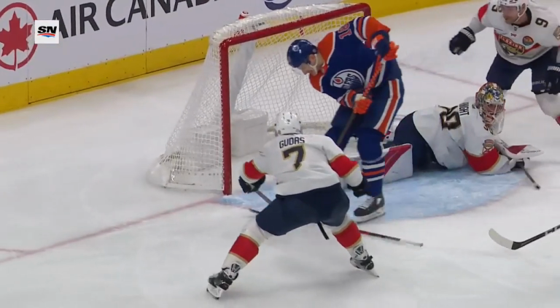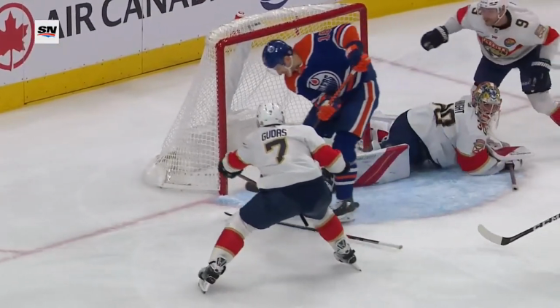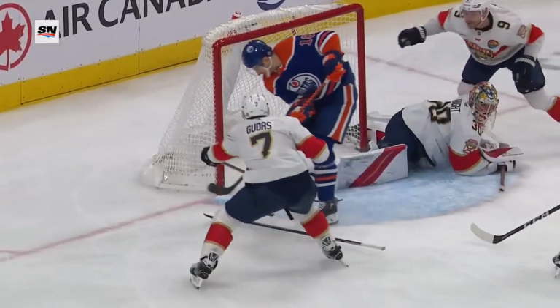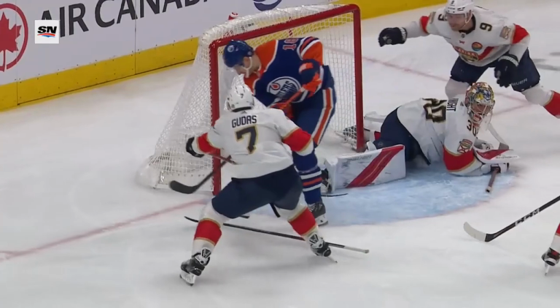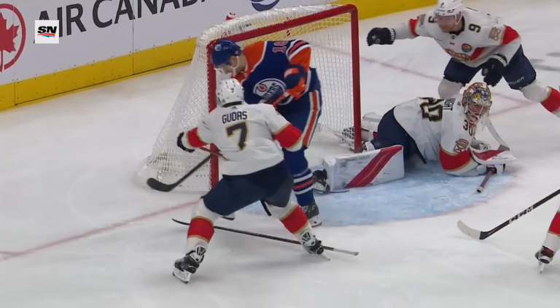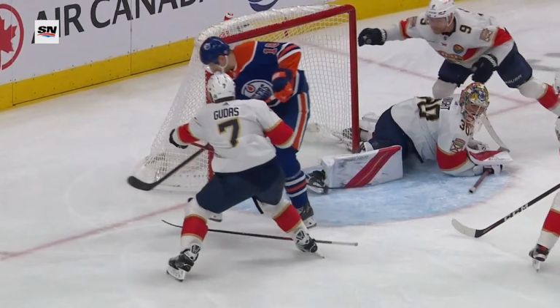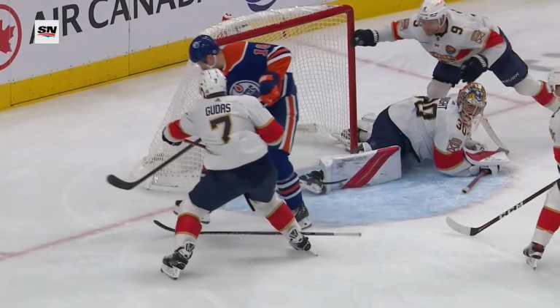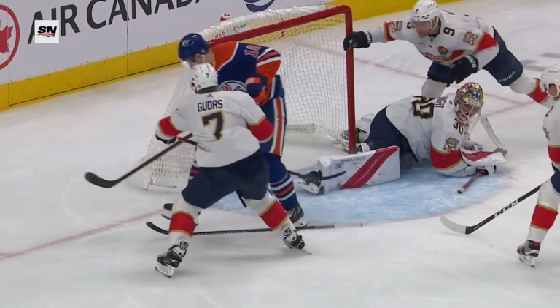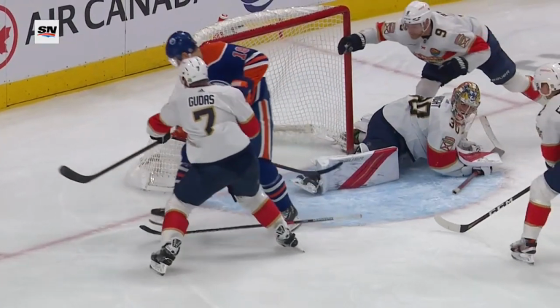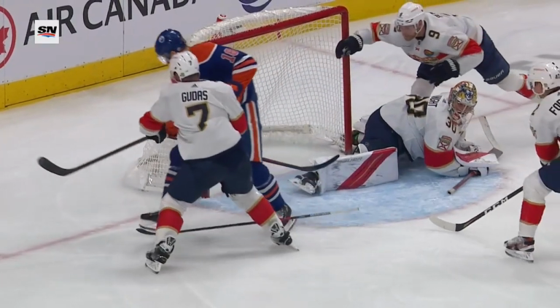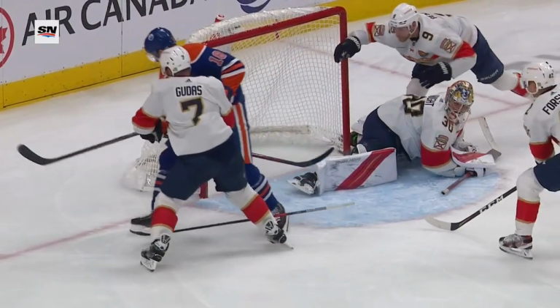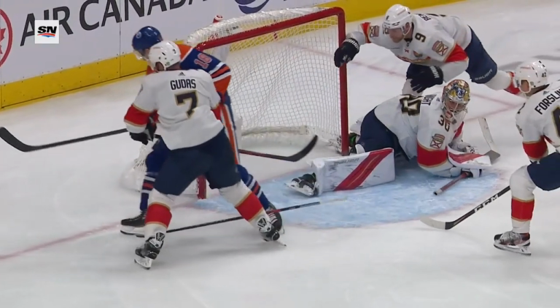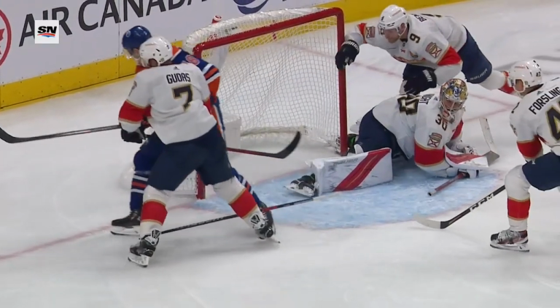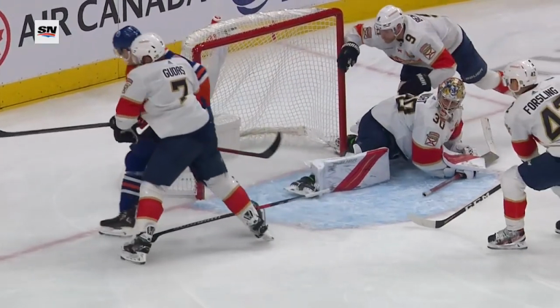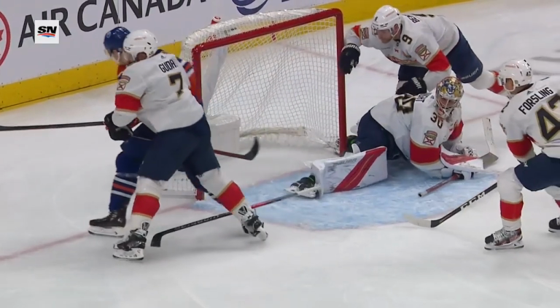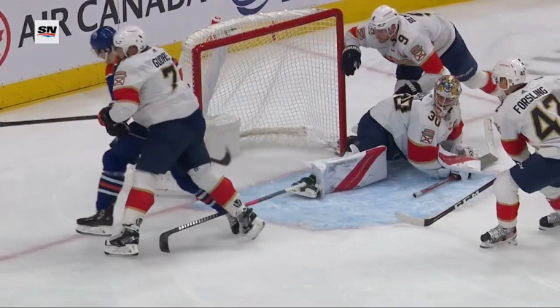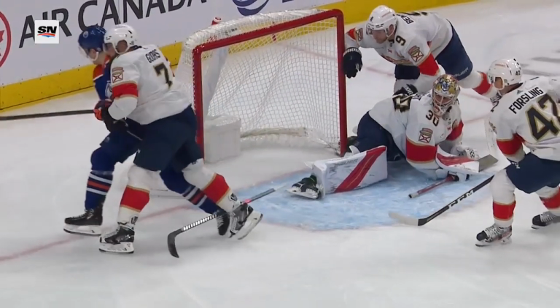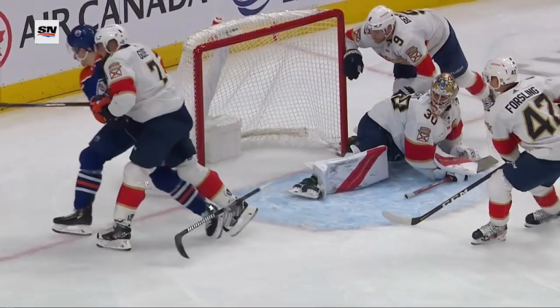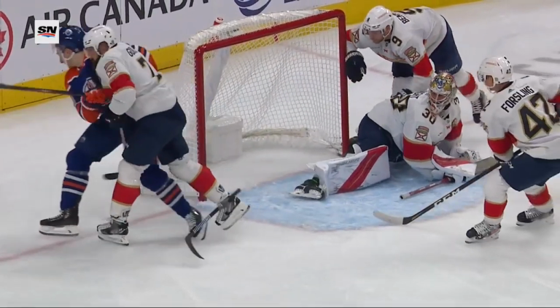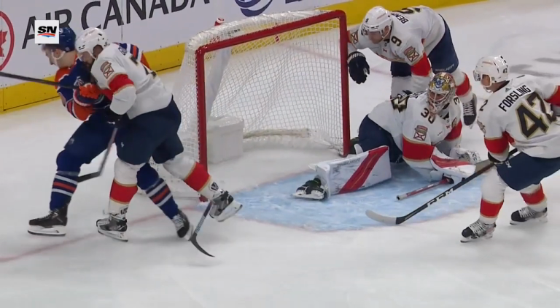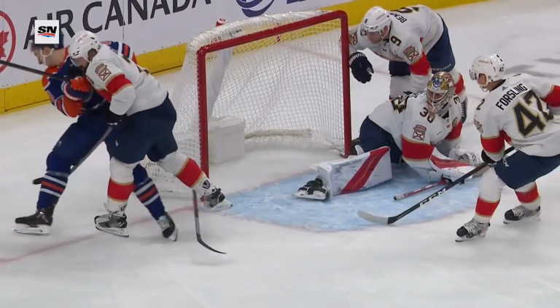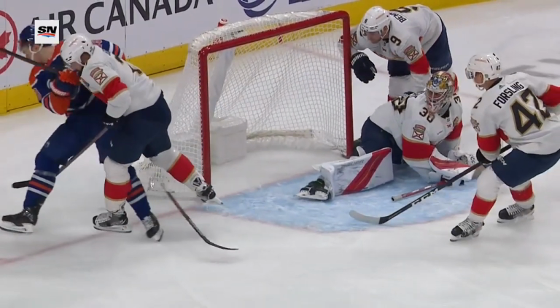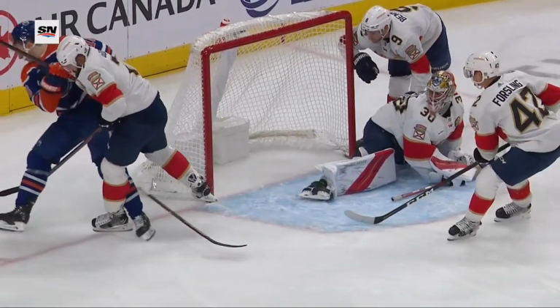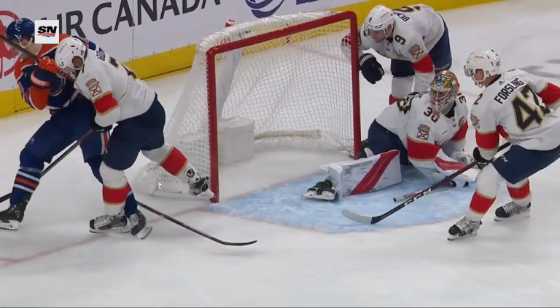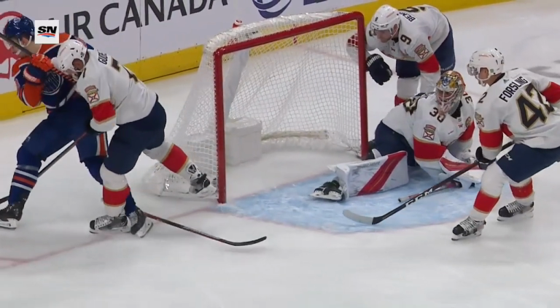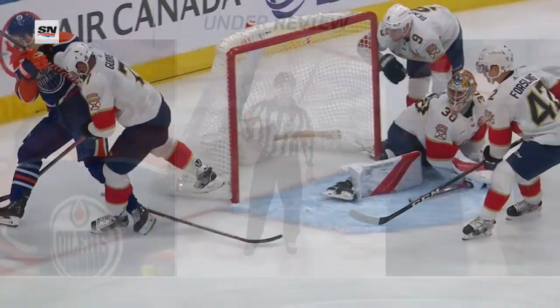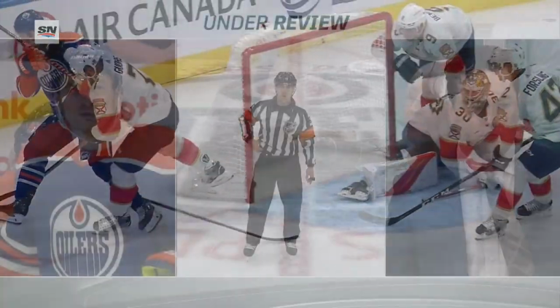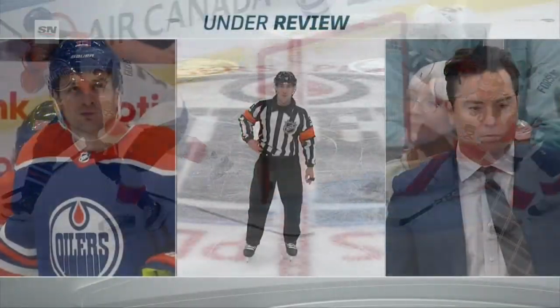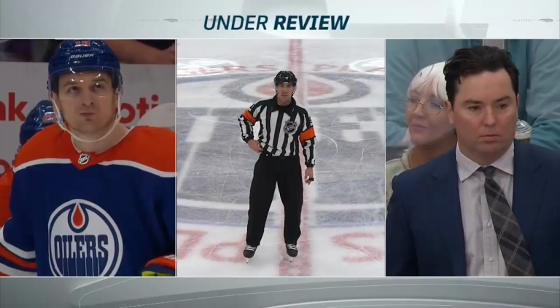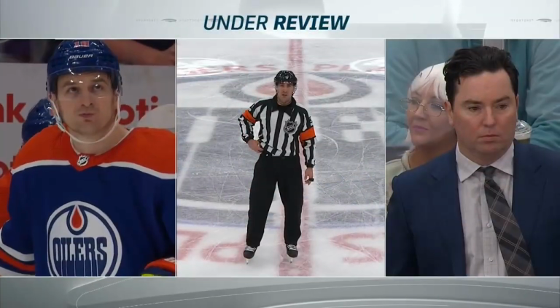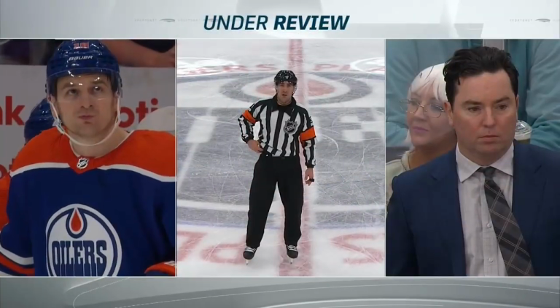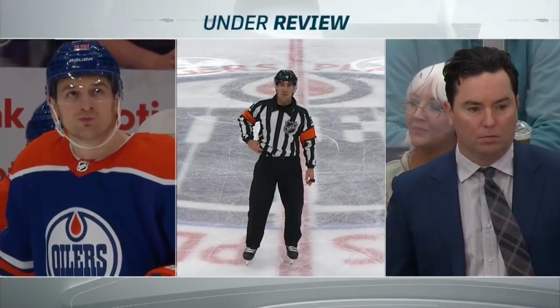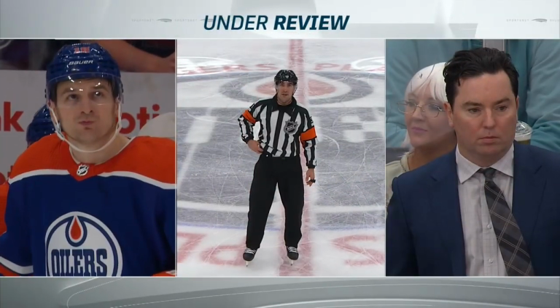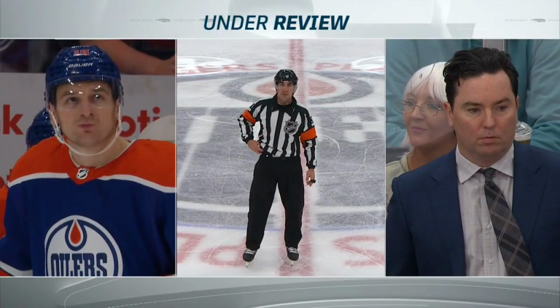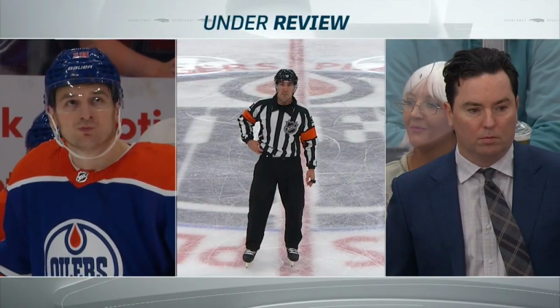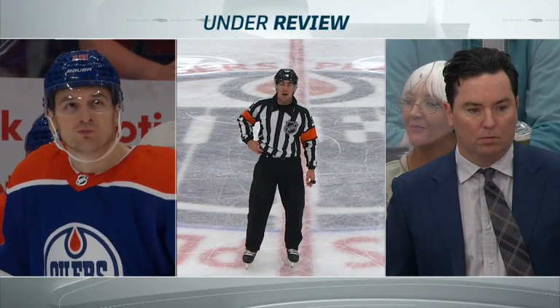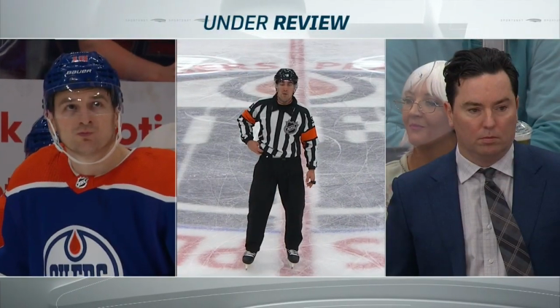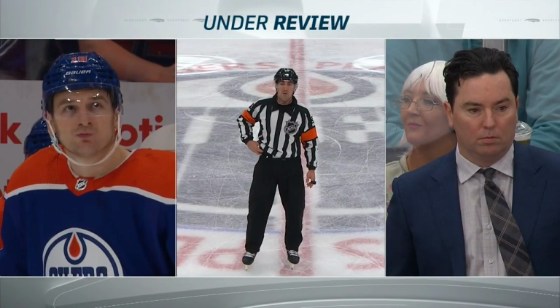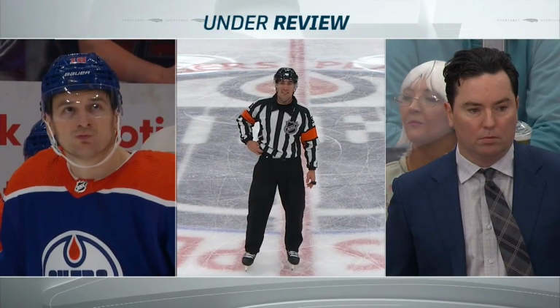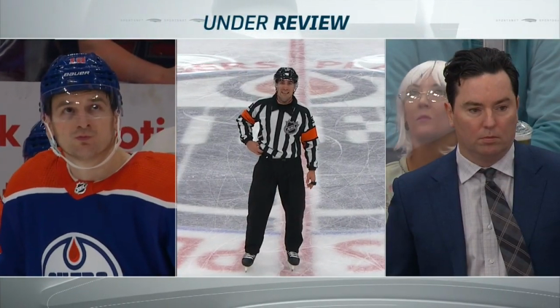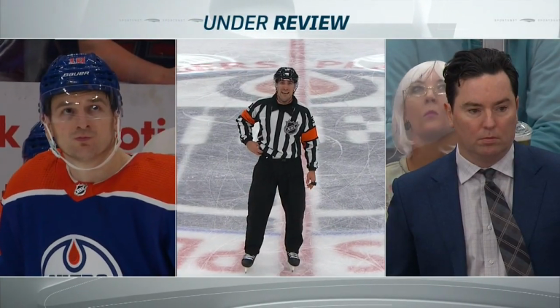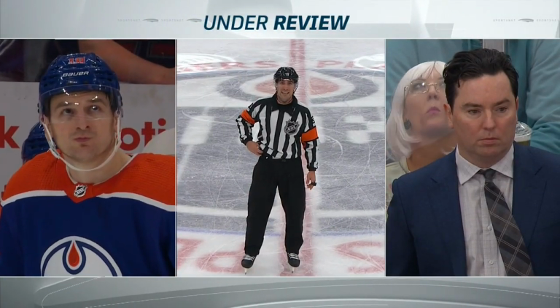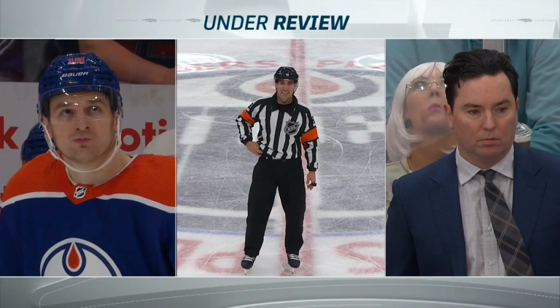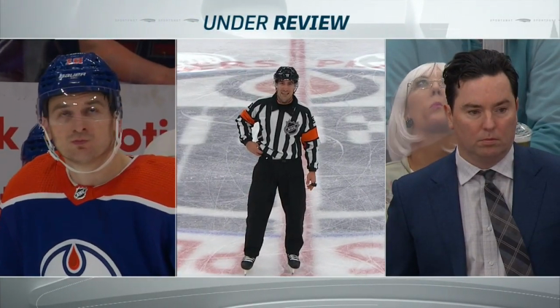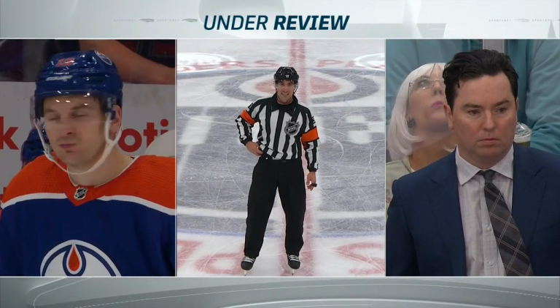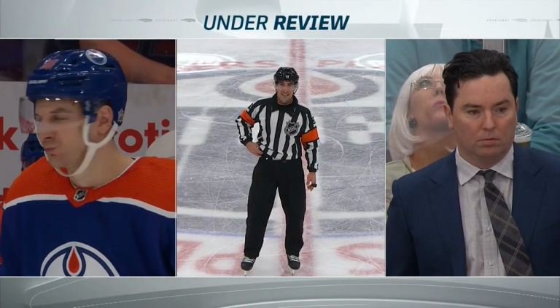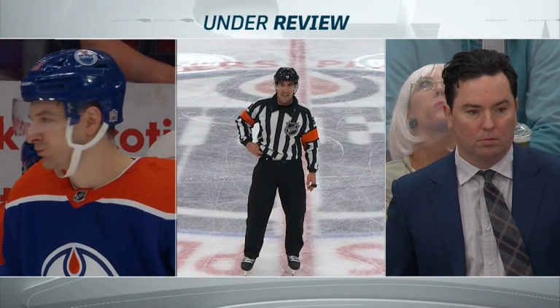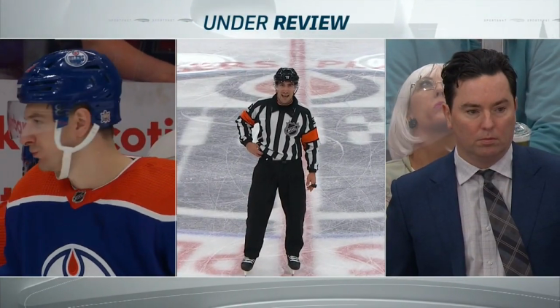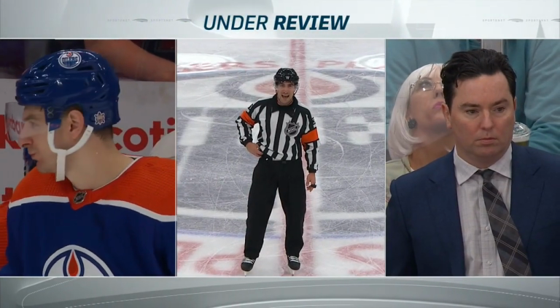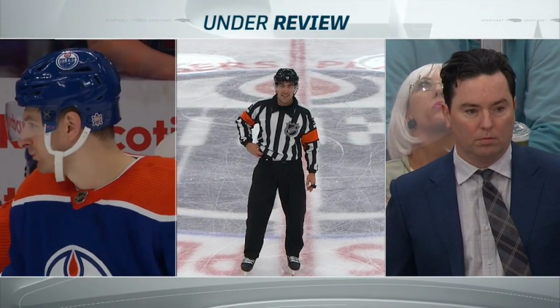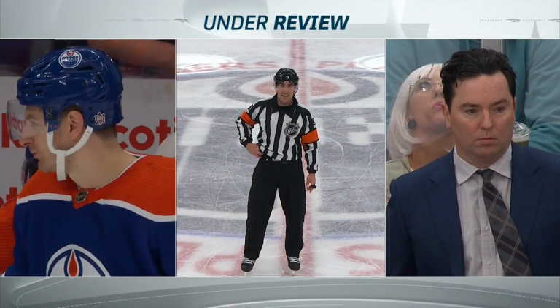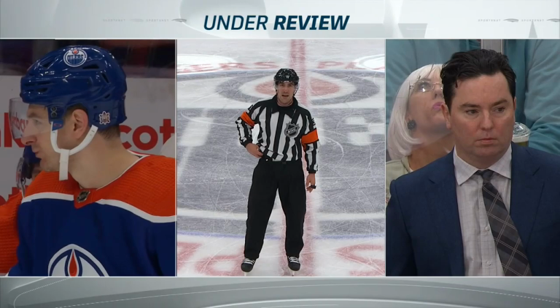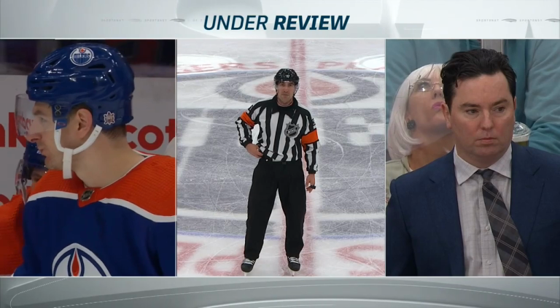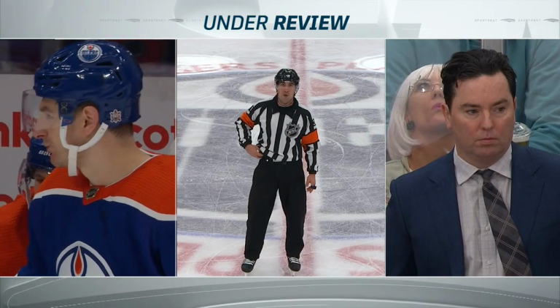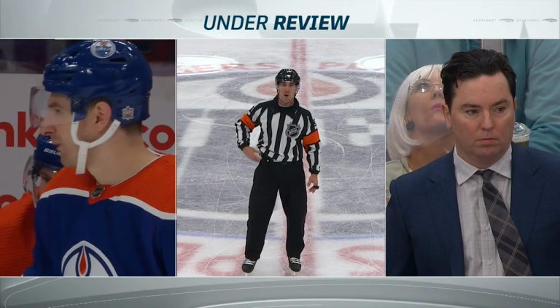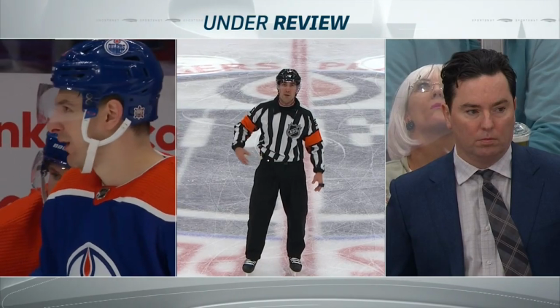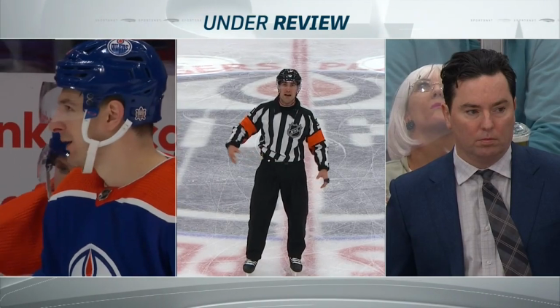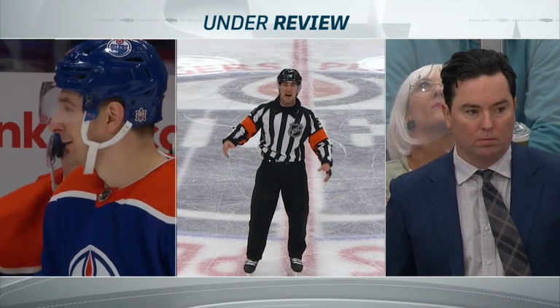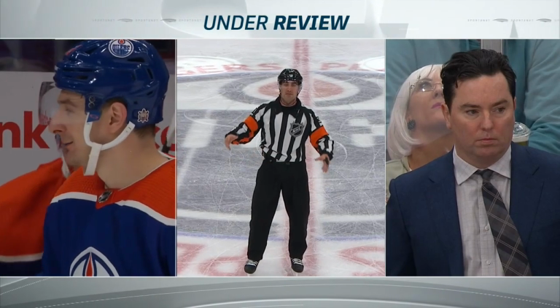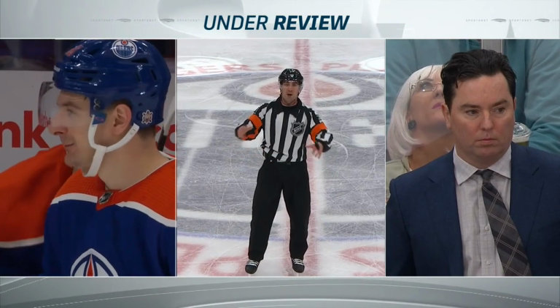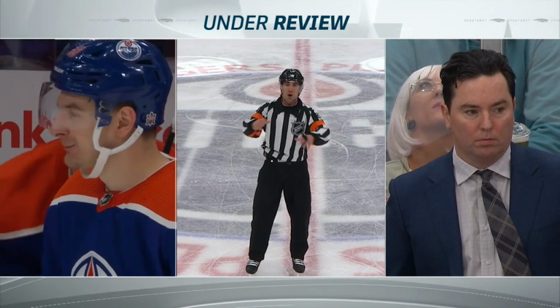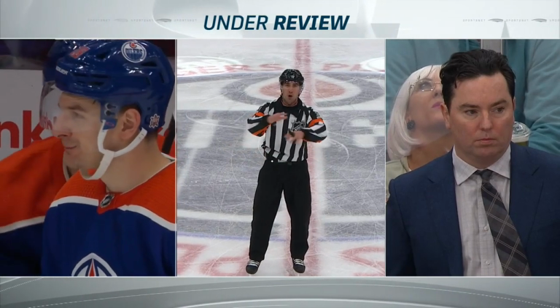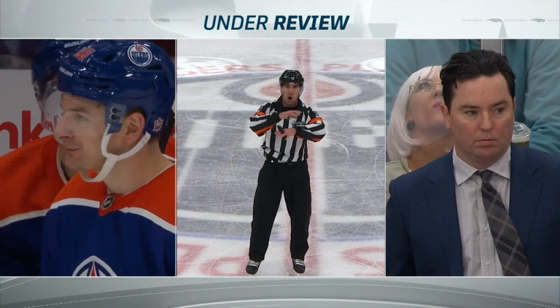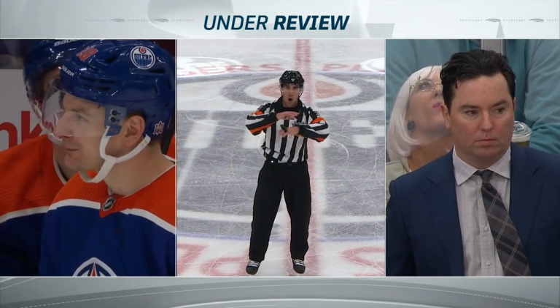One chance, second one goes in. Determined that the puck was kicked in the net — therefore we have no goal.